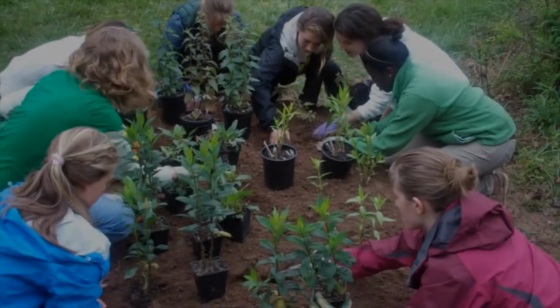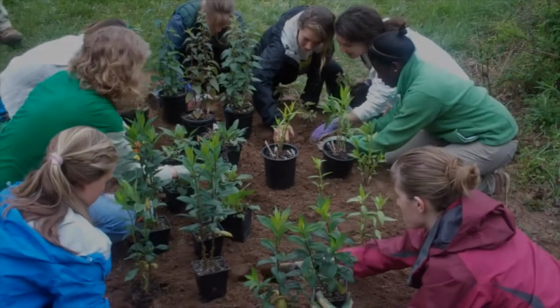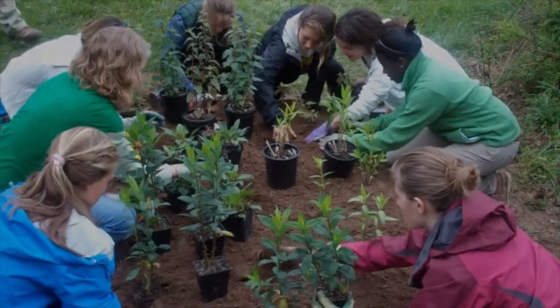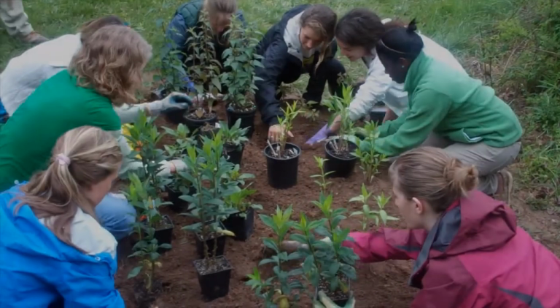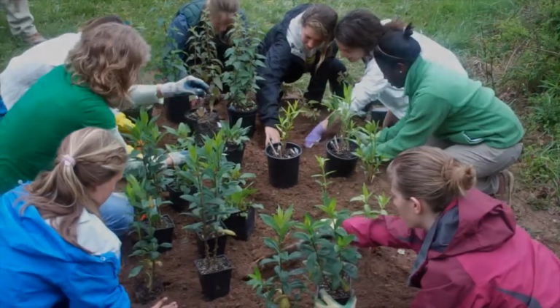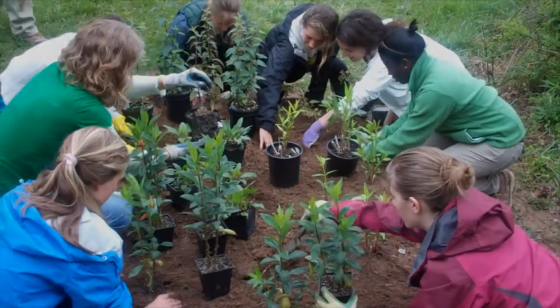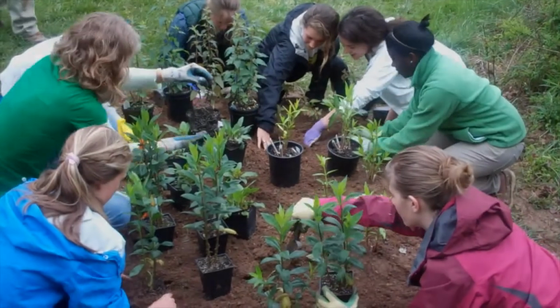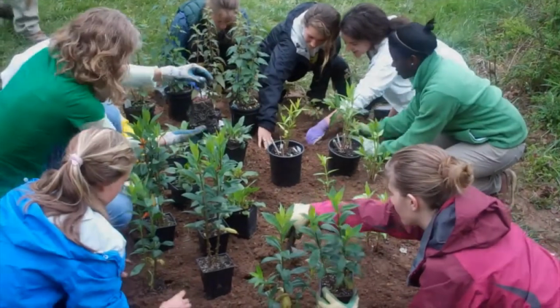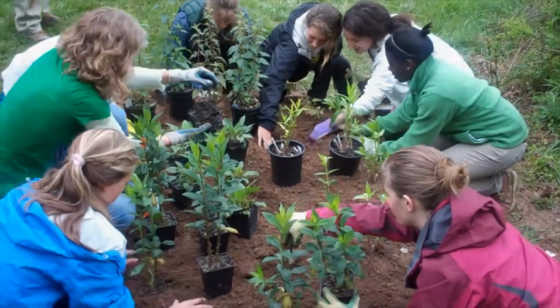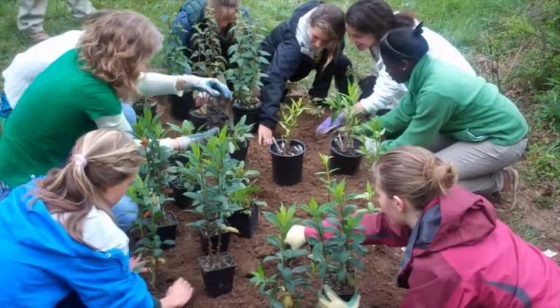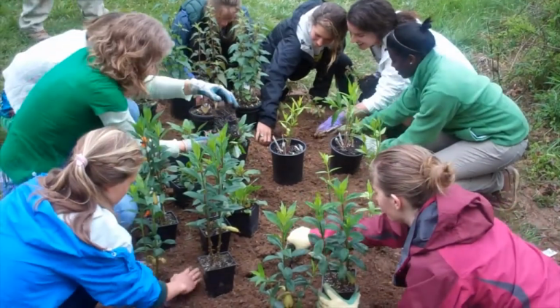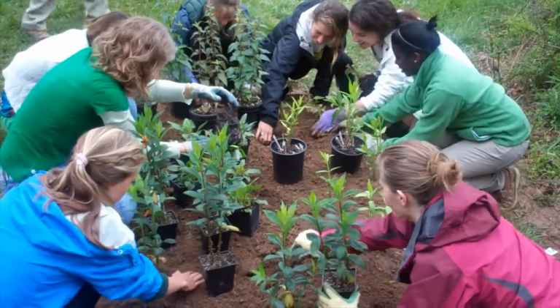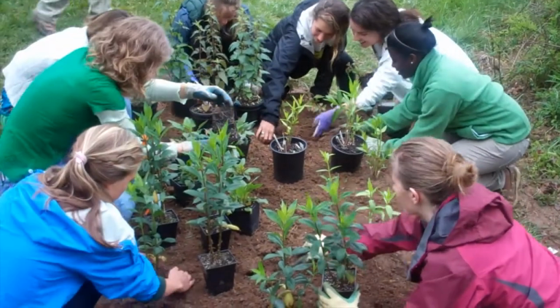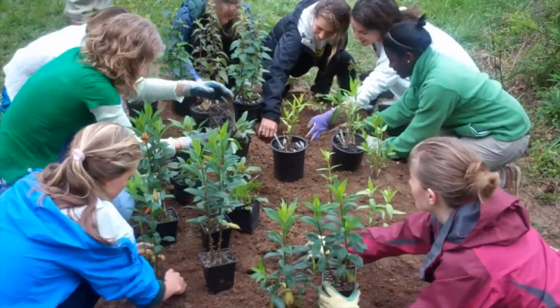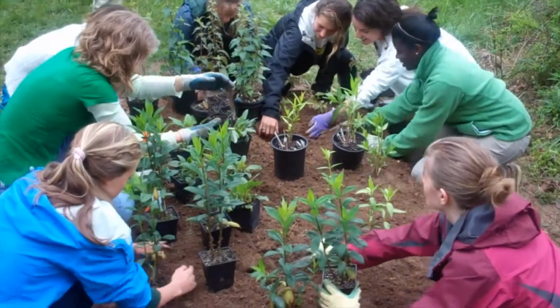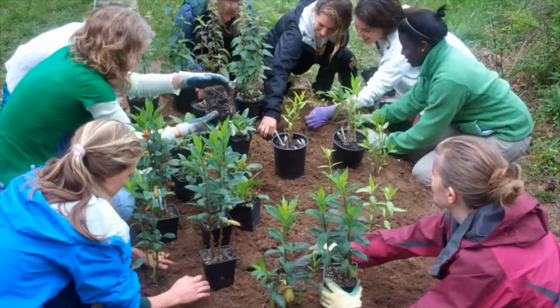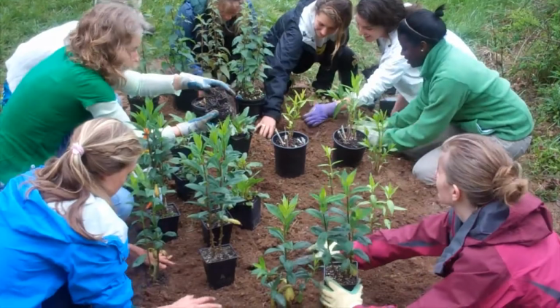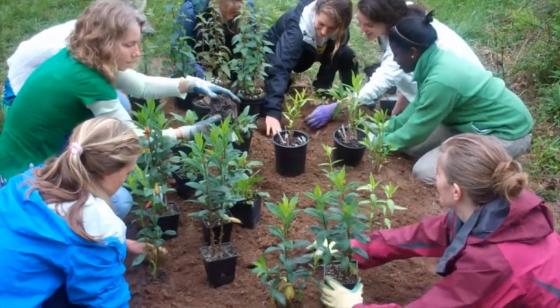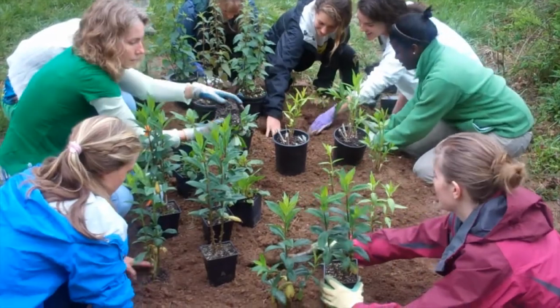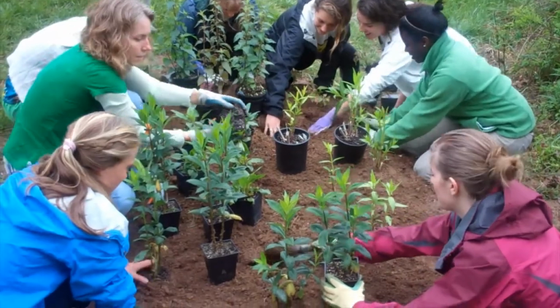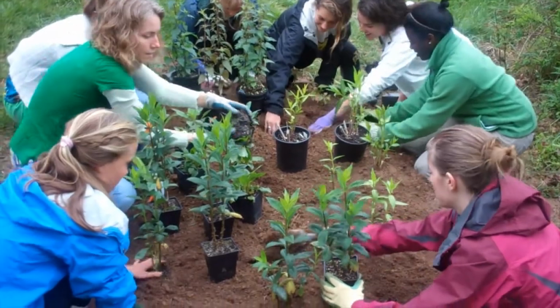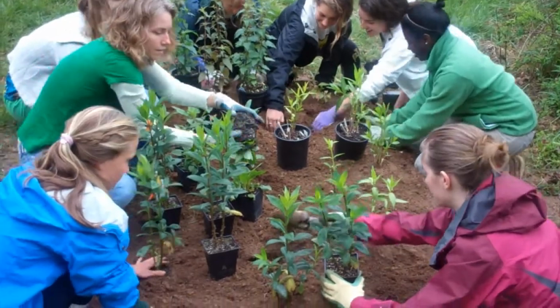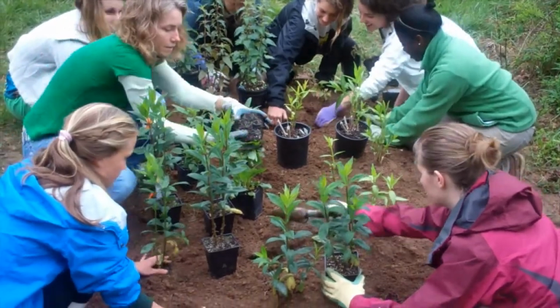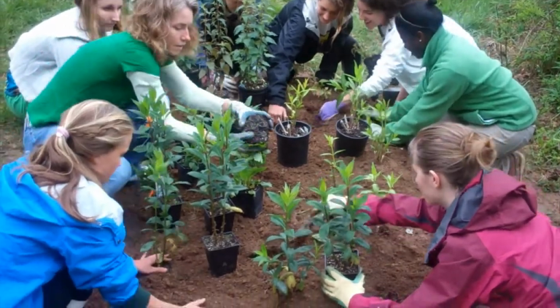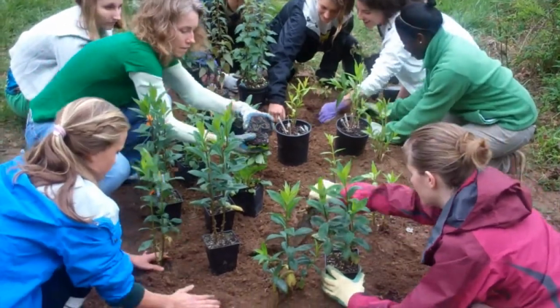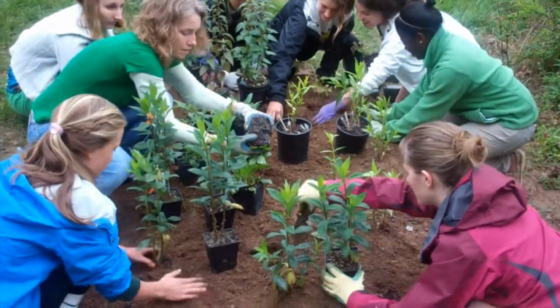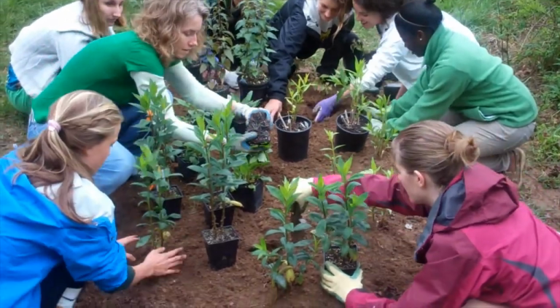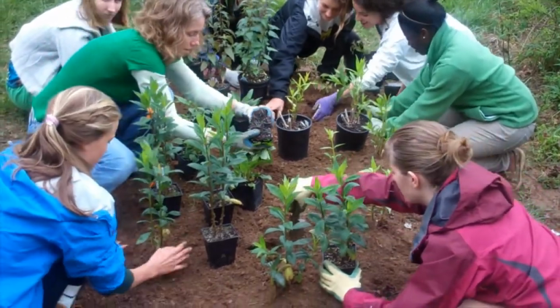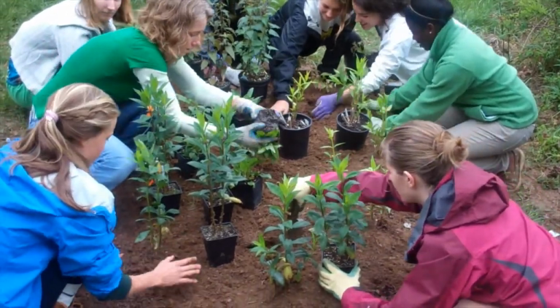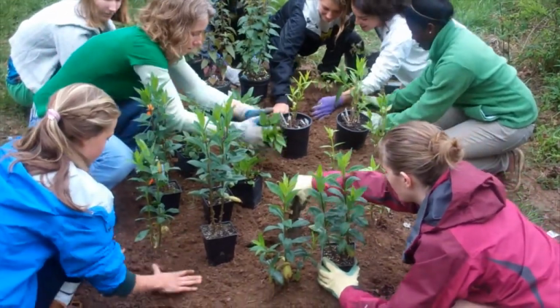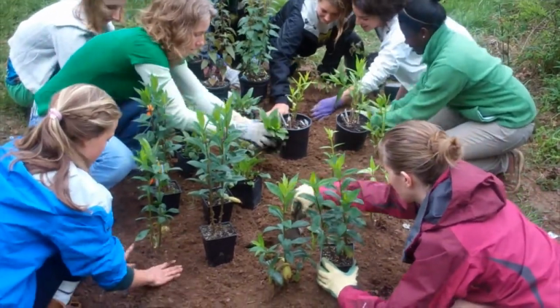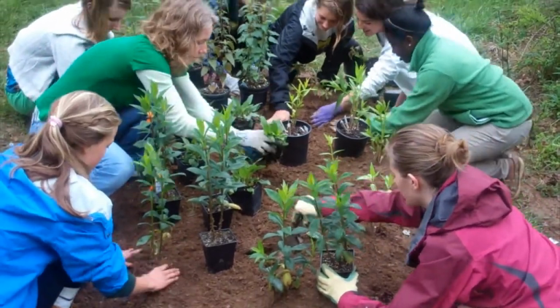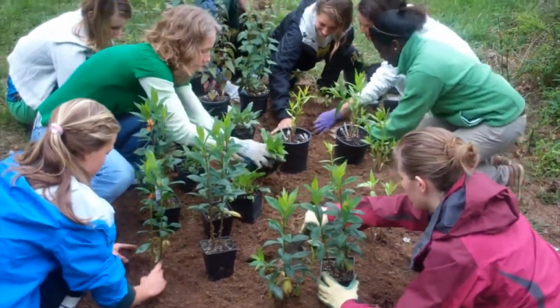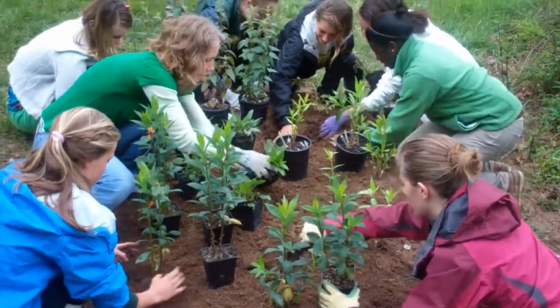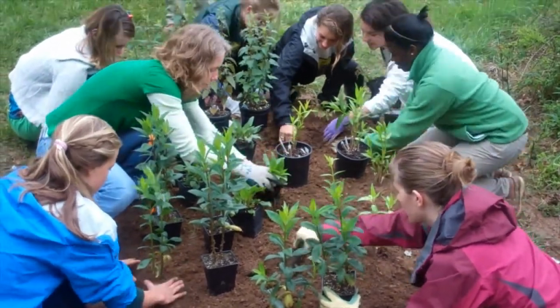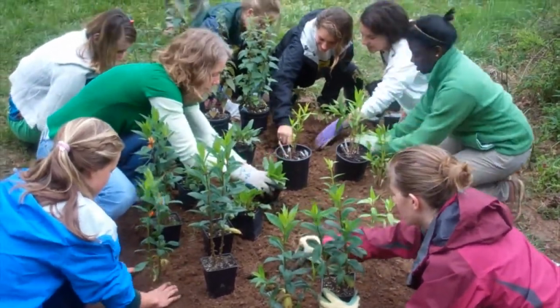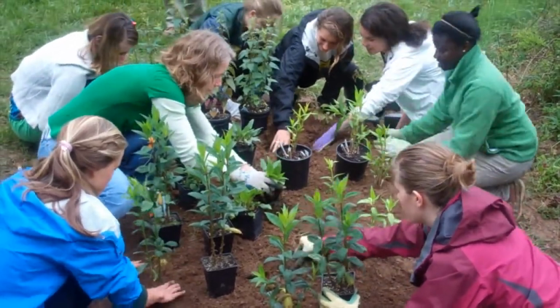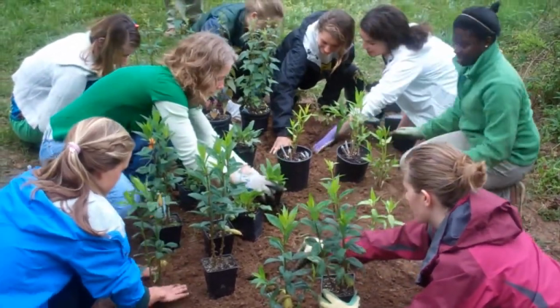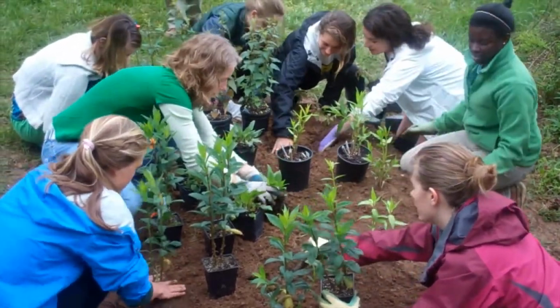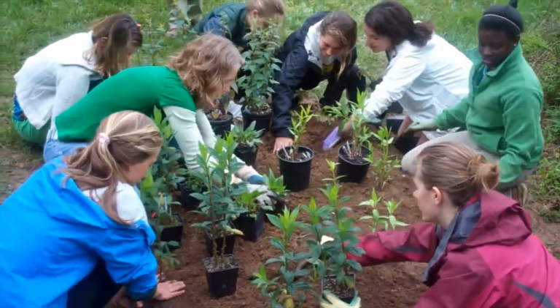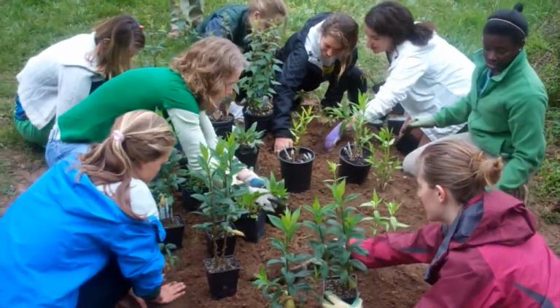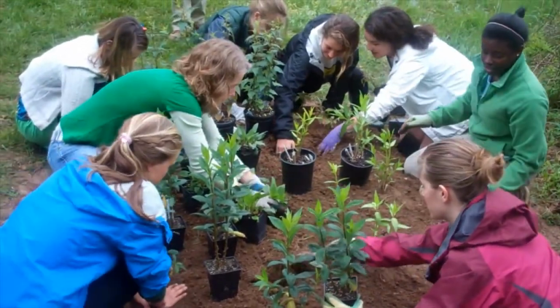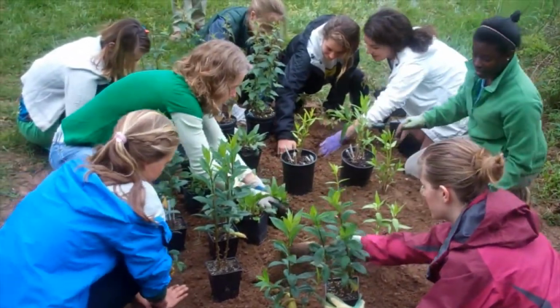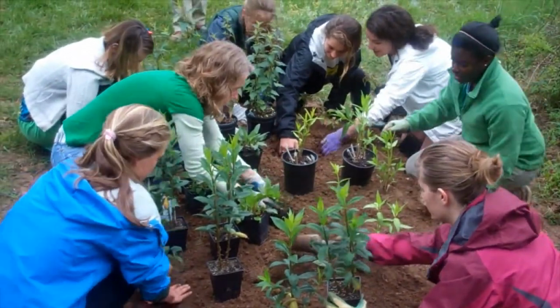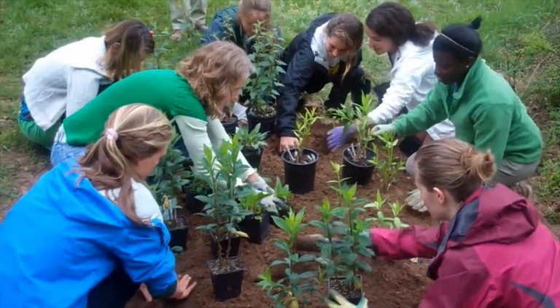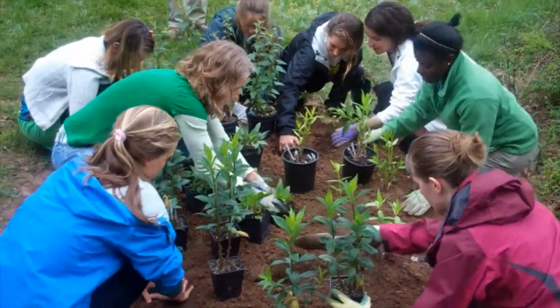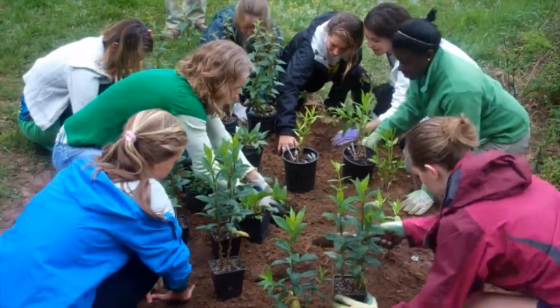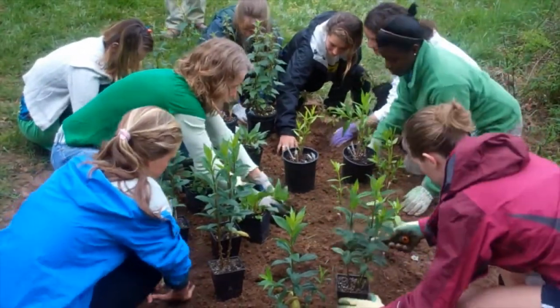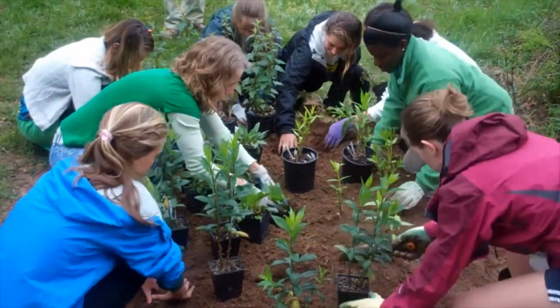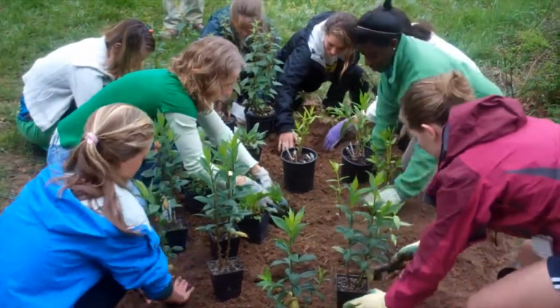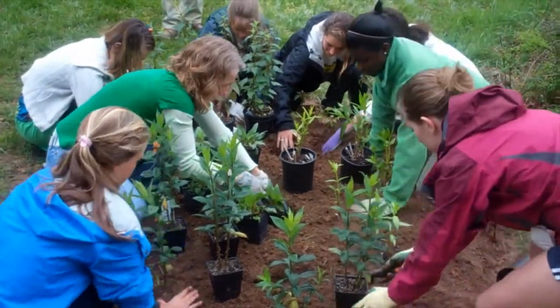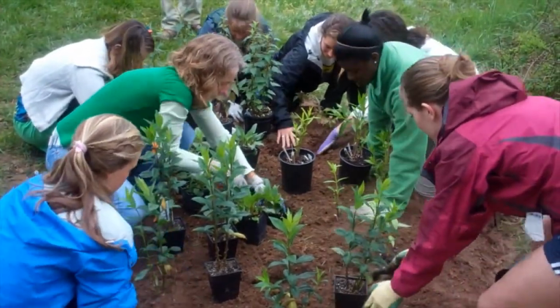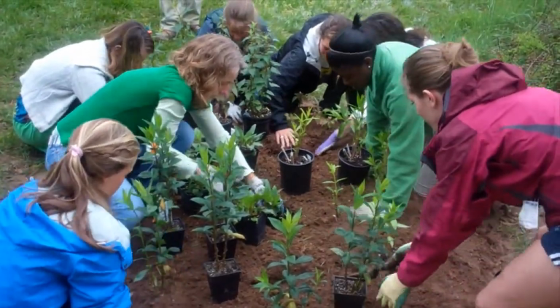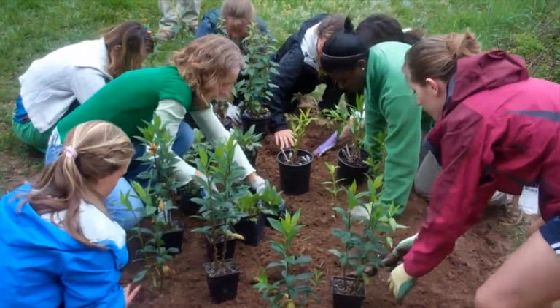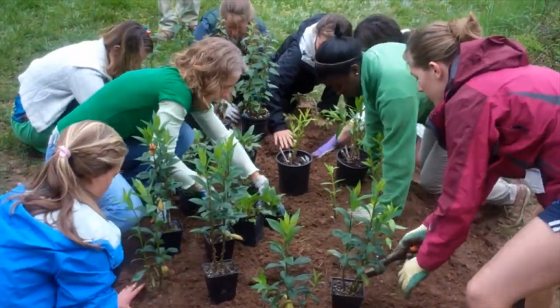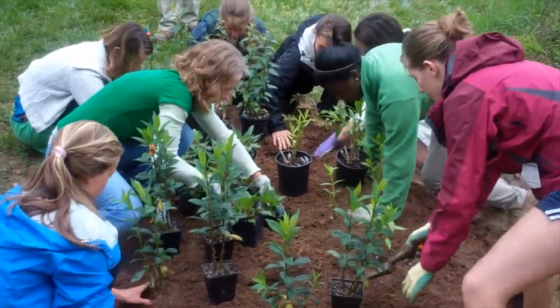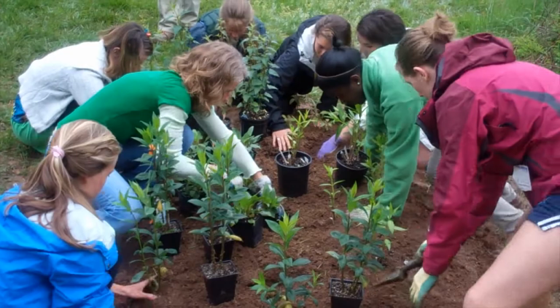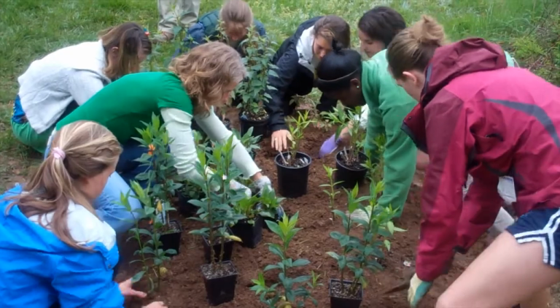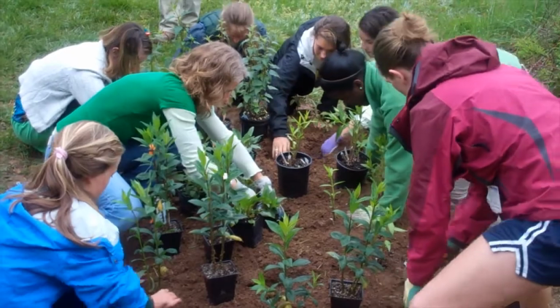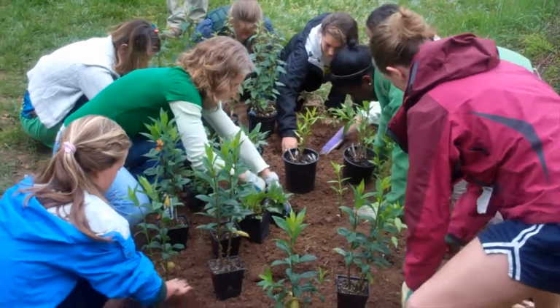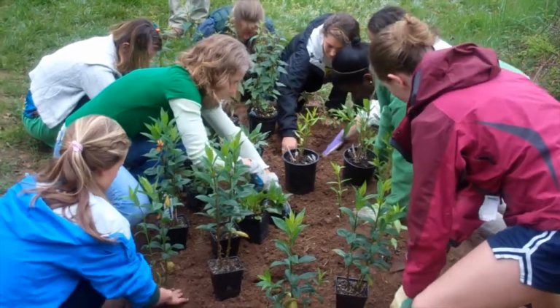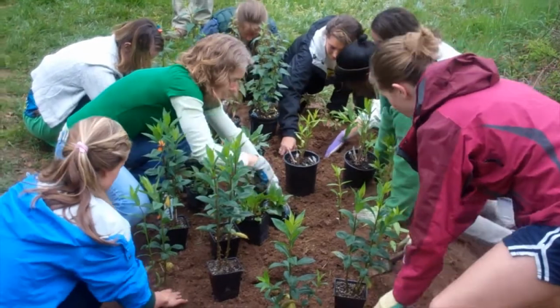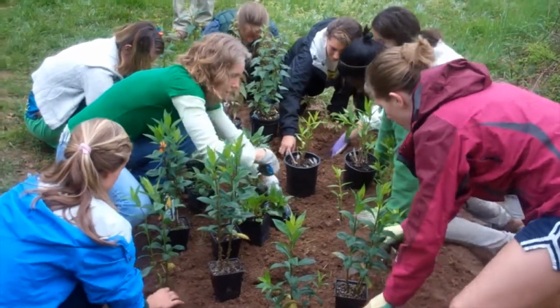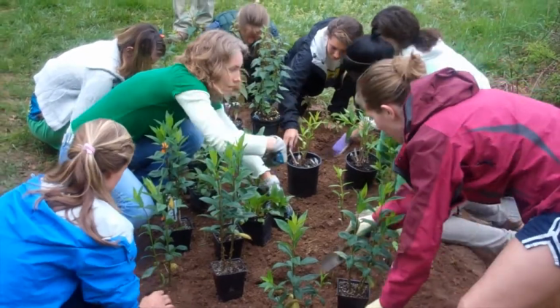Don't forget the butterfly bush back there in that corner, okay? Yeah, I was going to stay there for a little bit. It's a wing guard, really, not a butterfly guard.